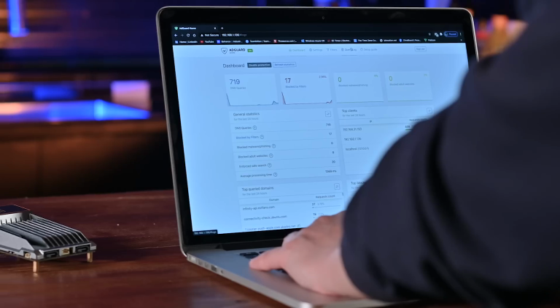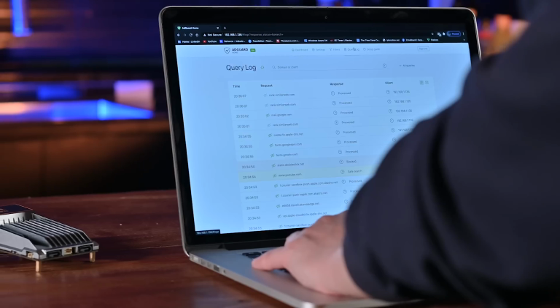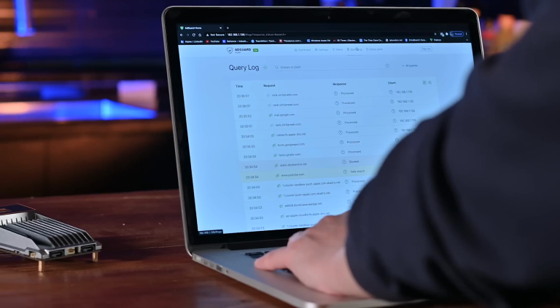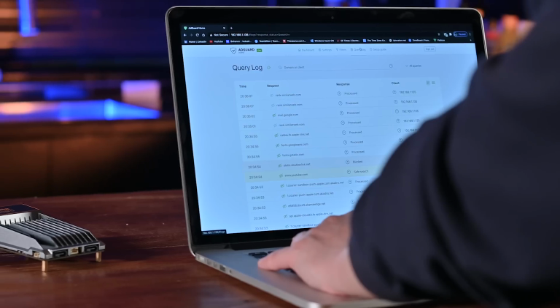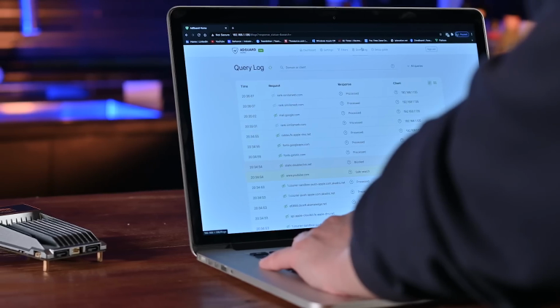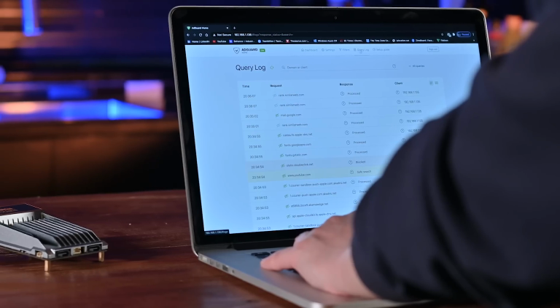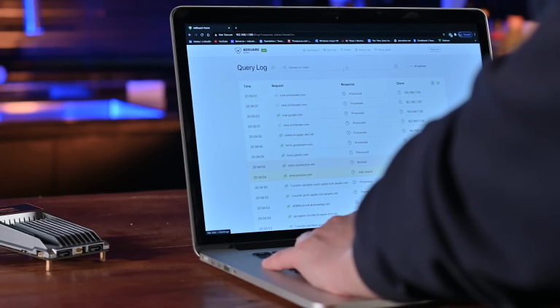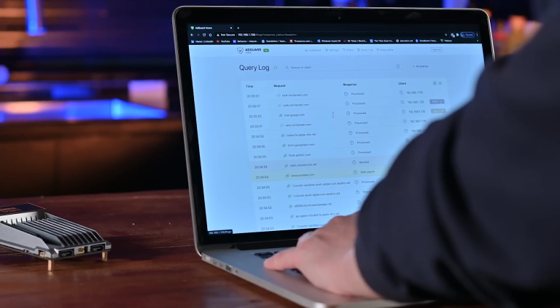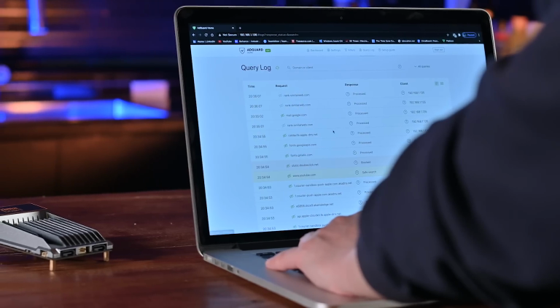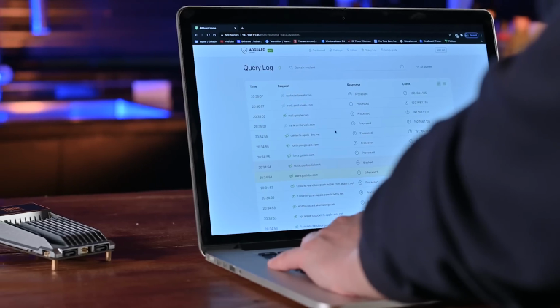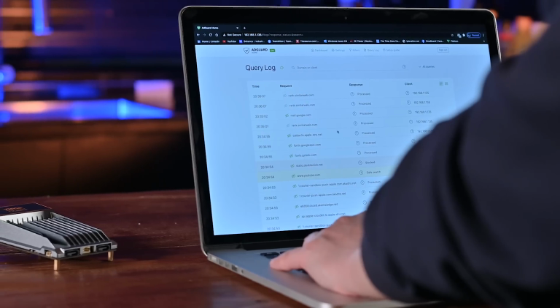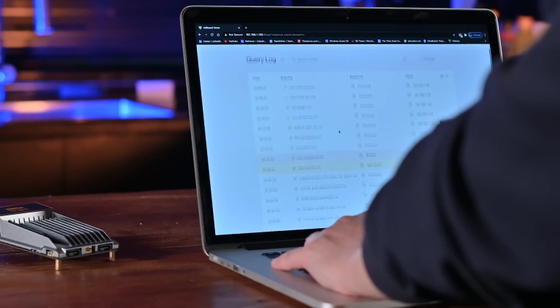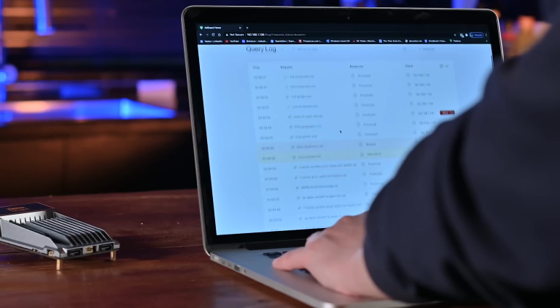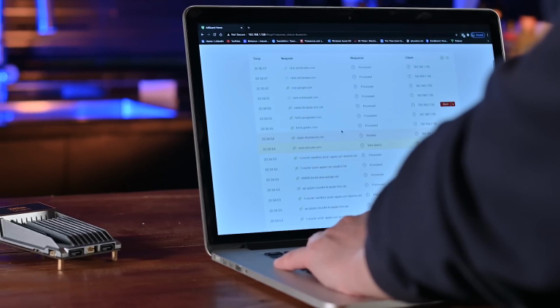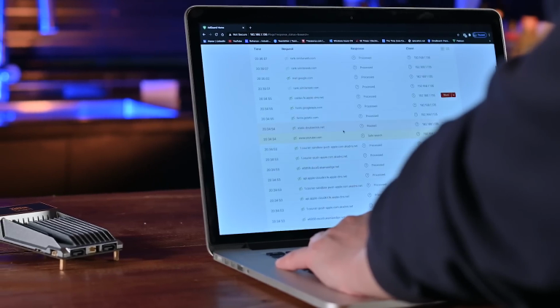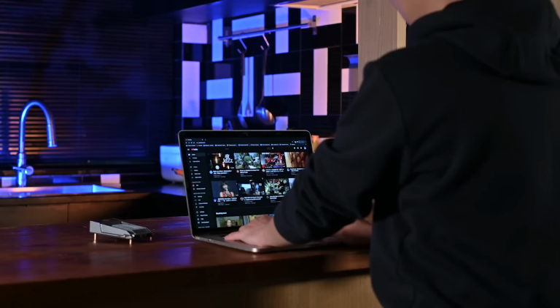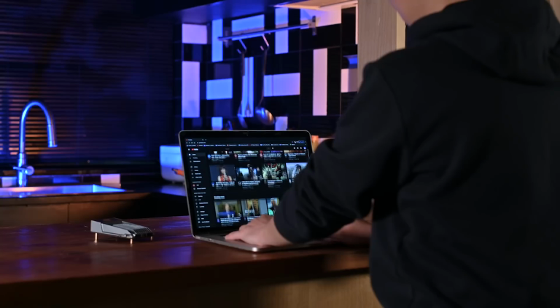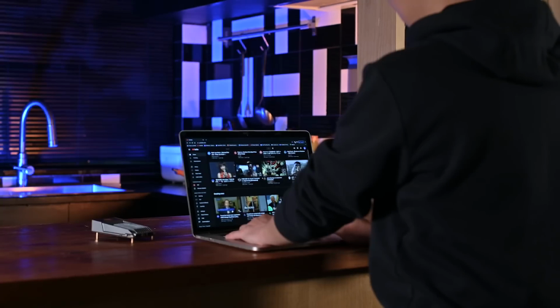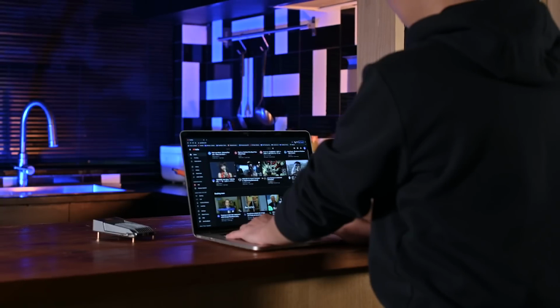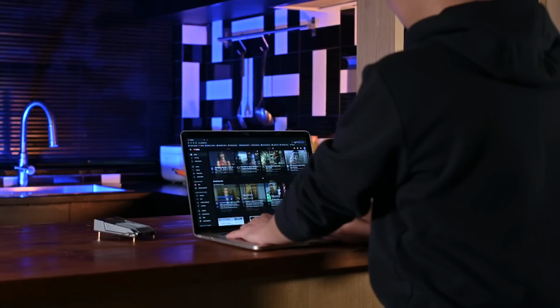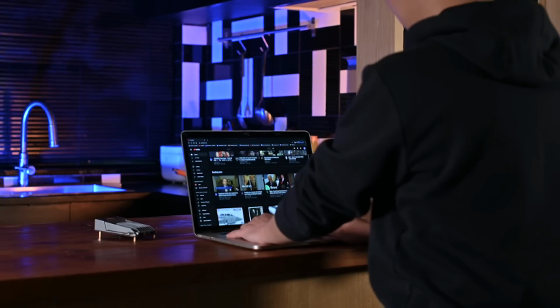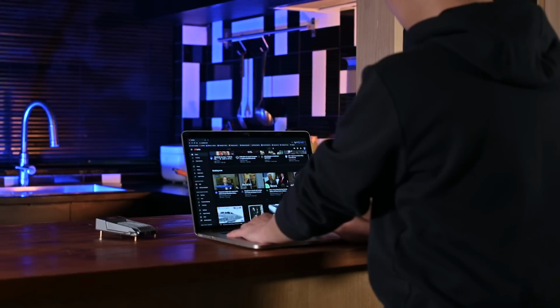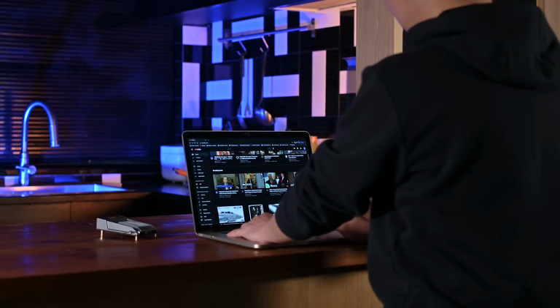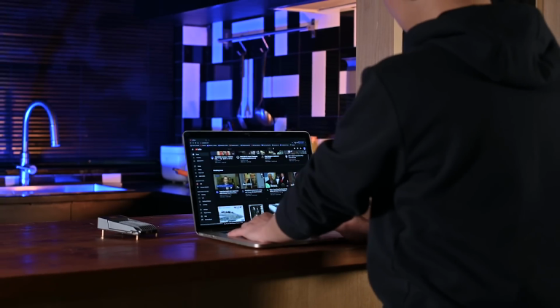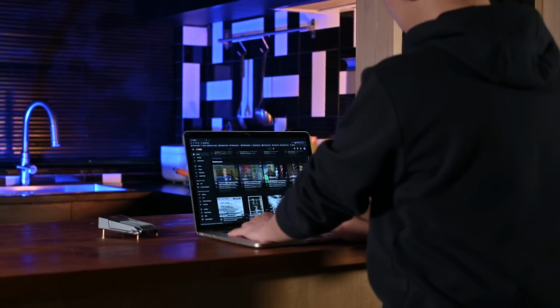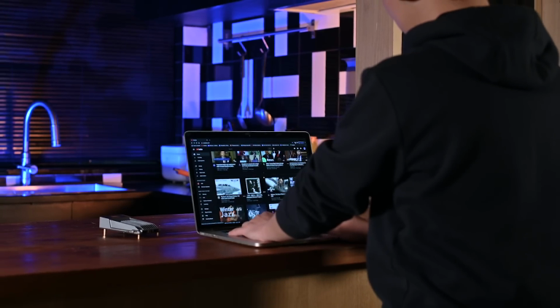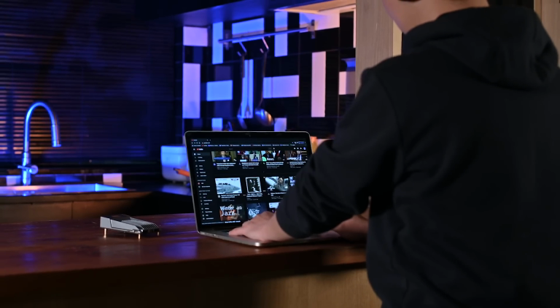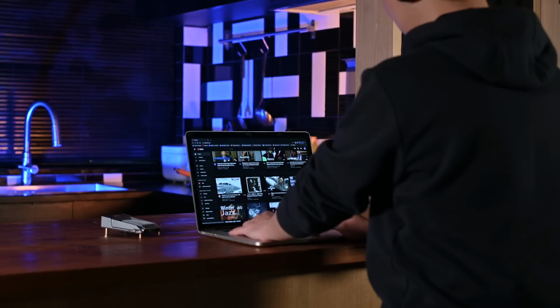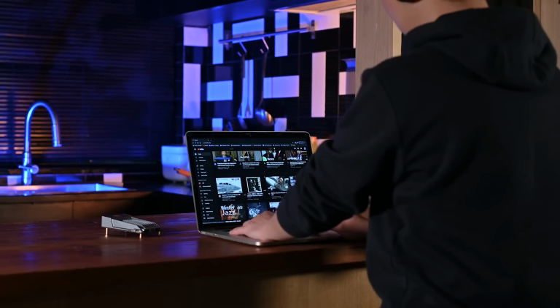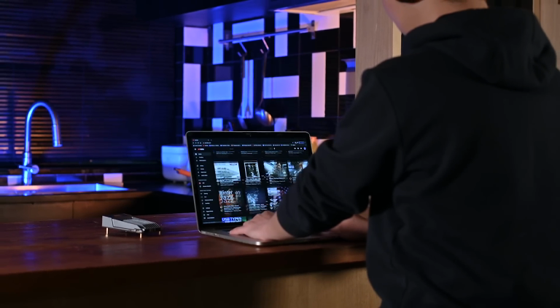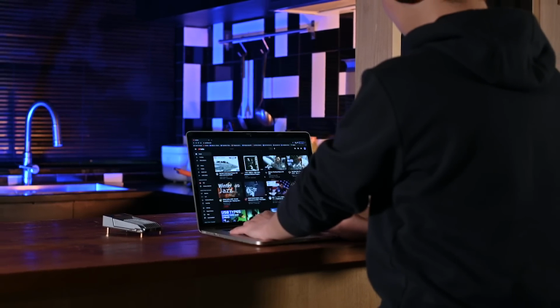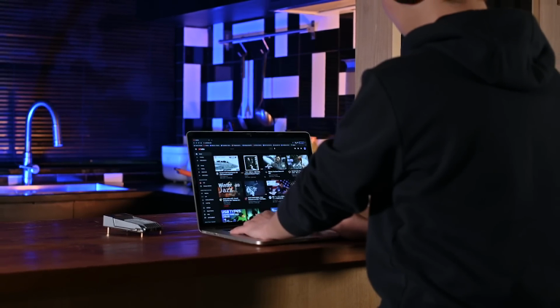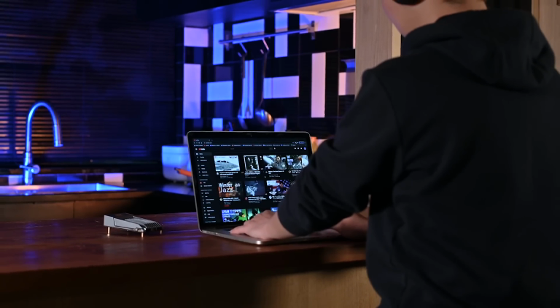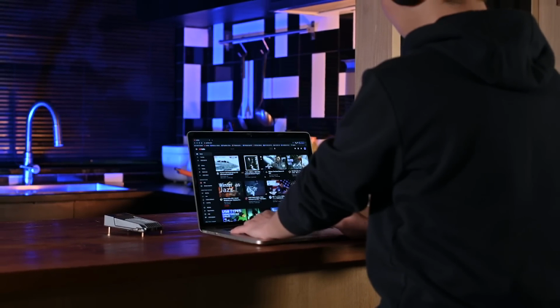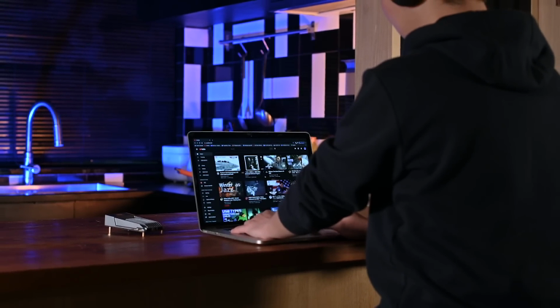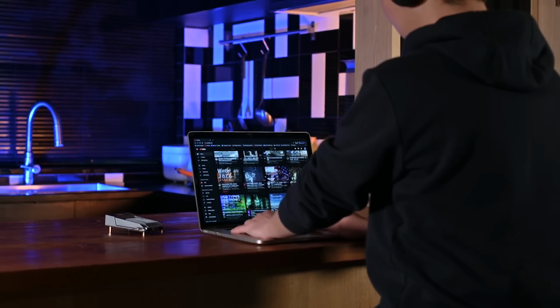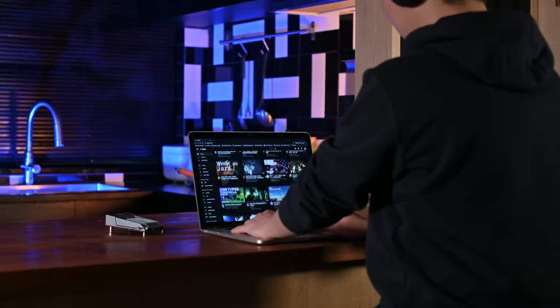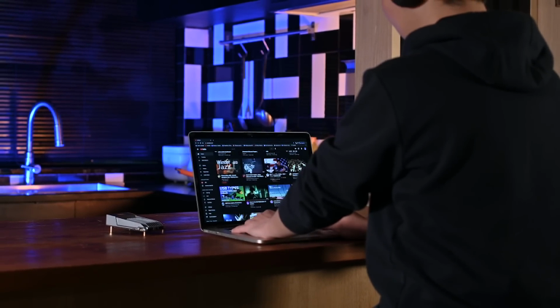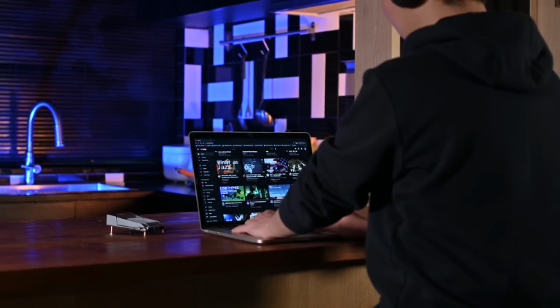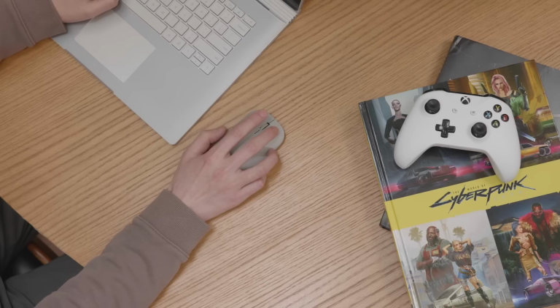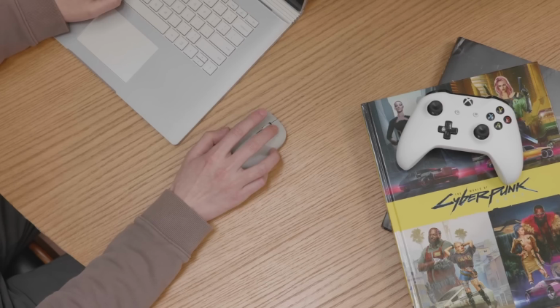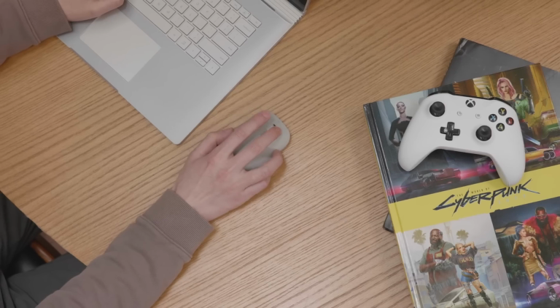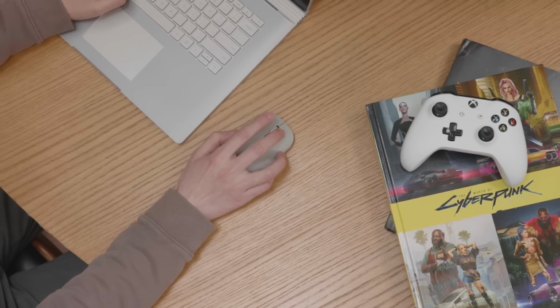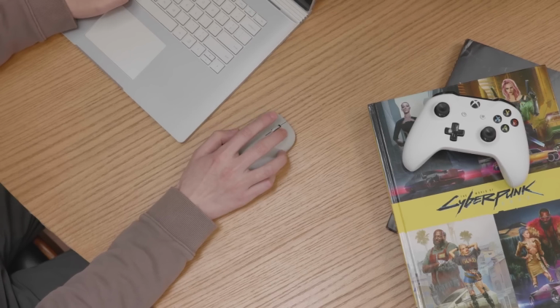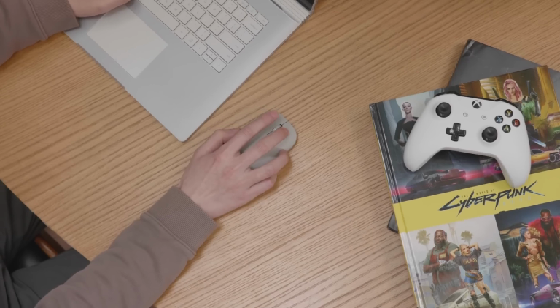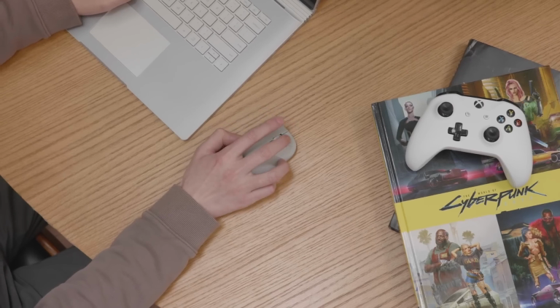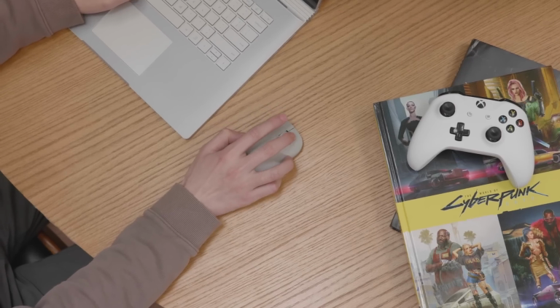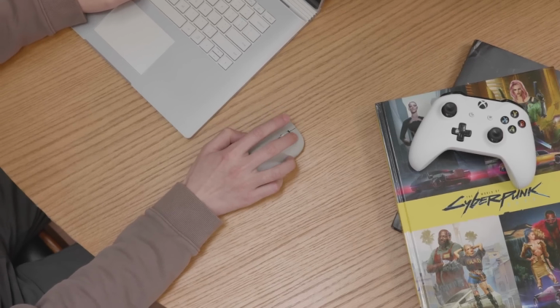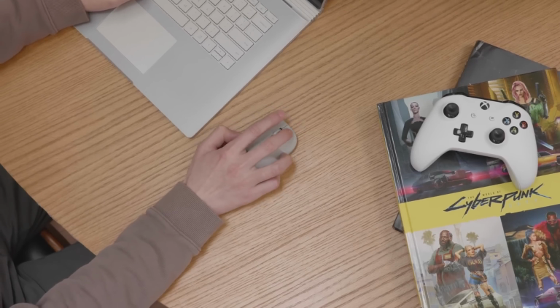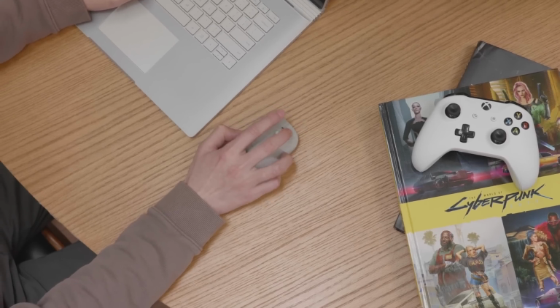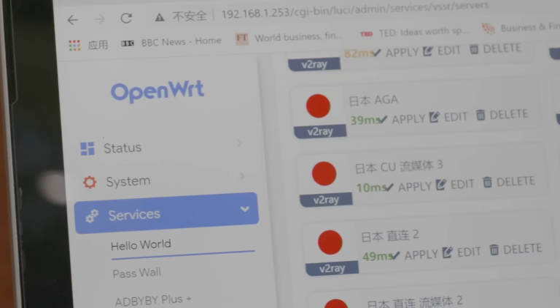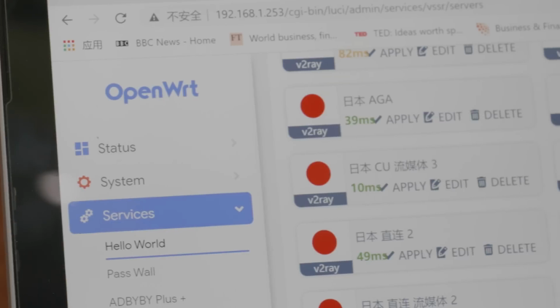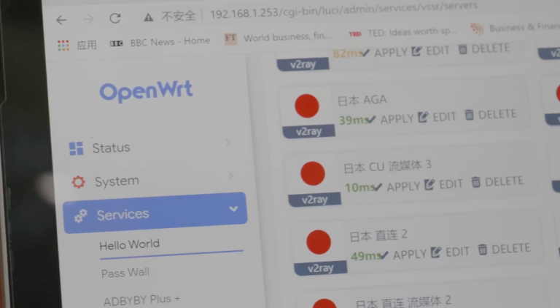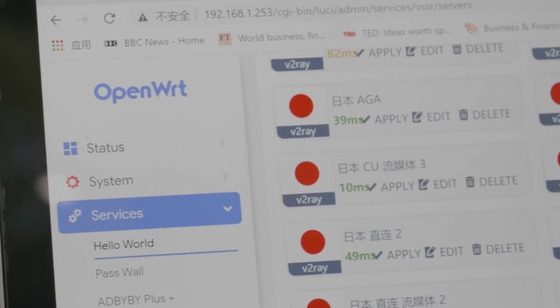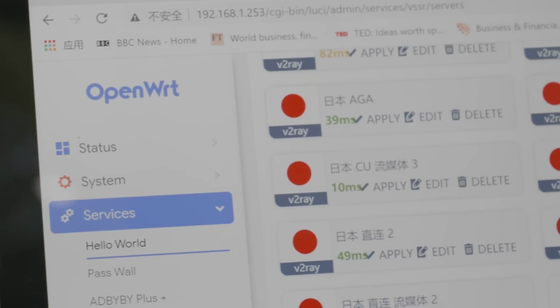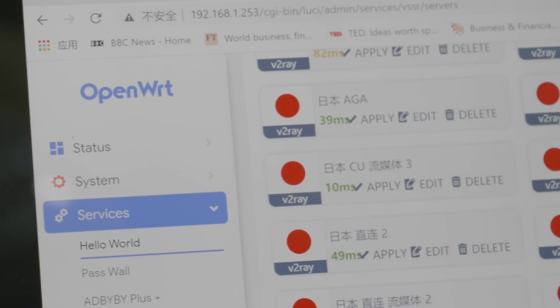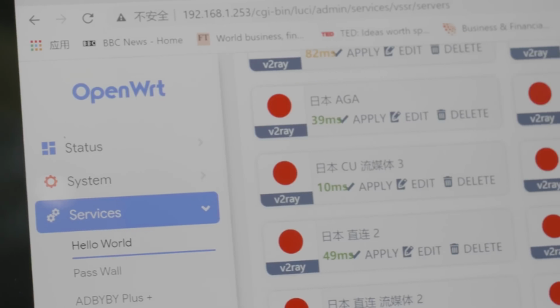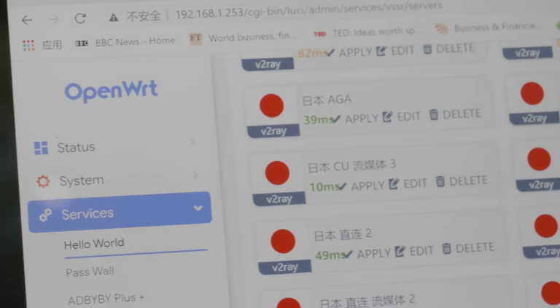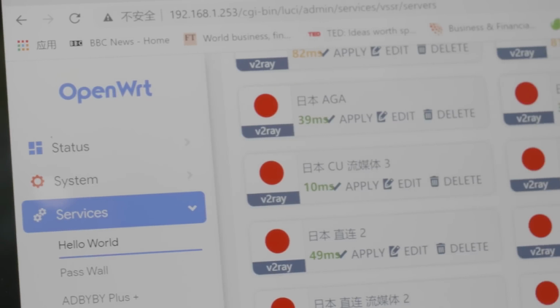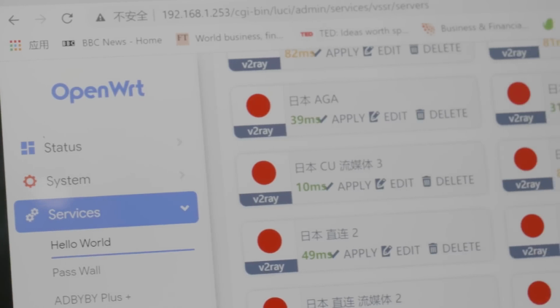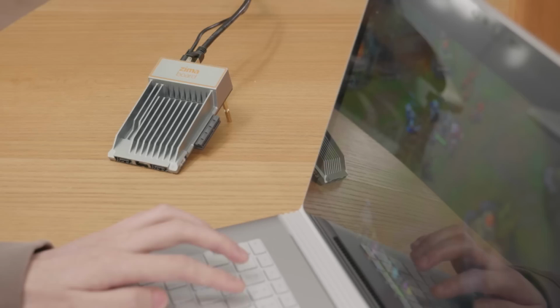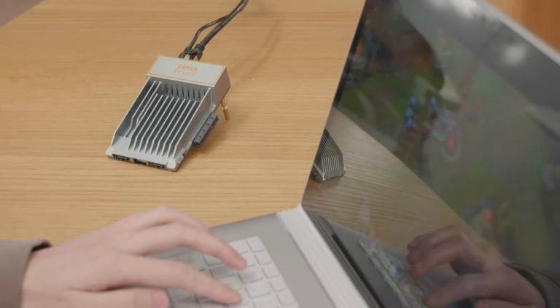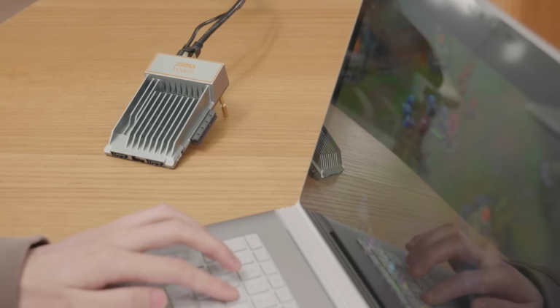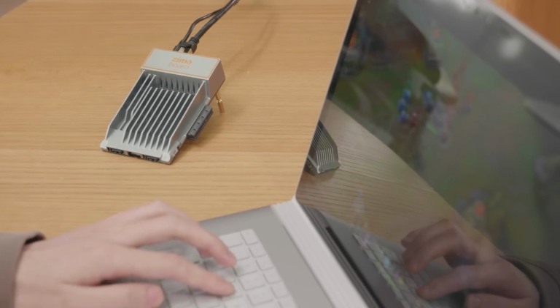Configure a secure VPN to protect your digital footprint. Tune your network with OpenWRT and PFSense.